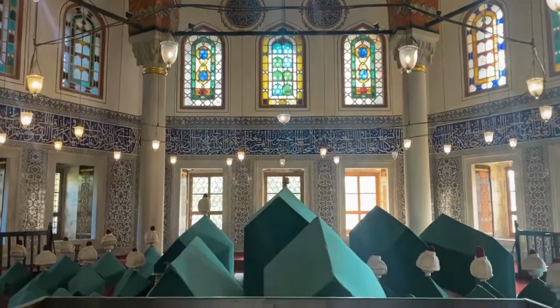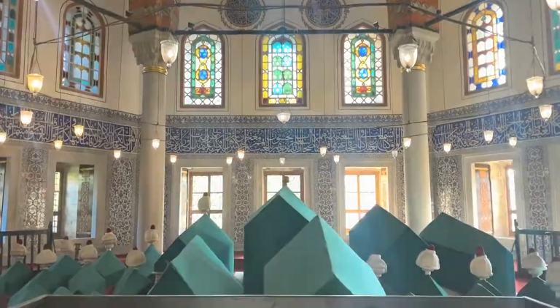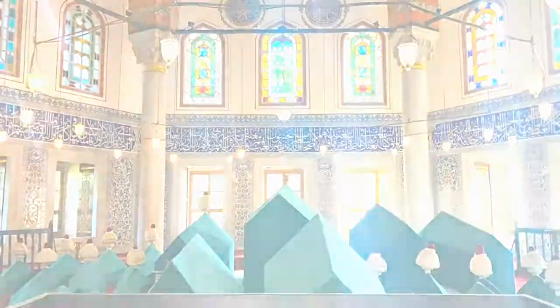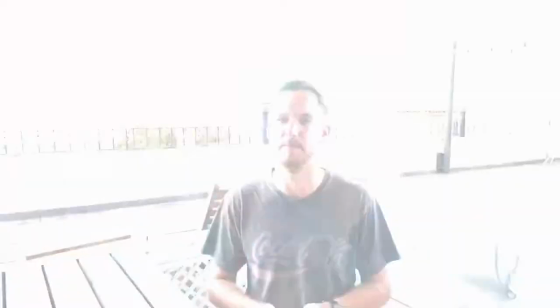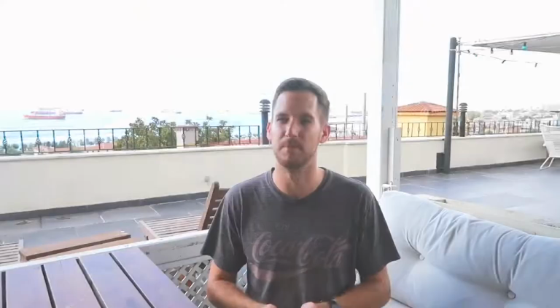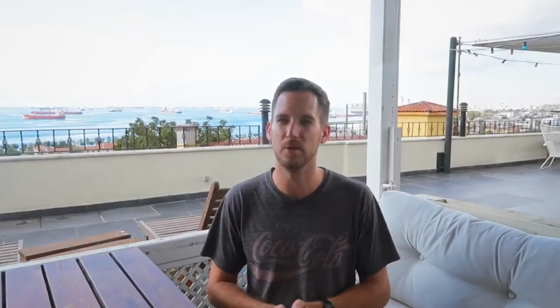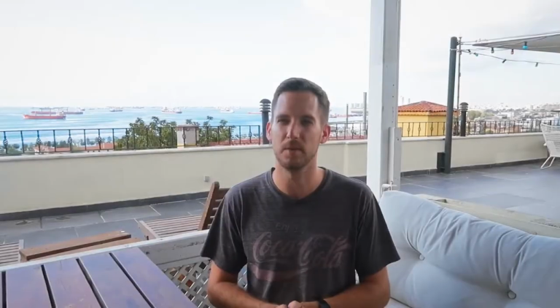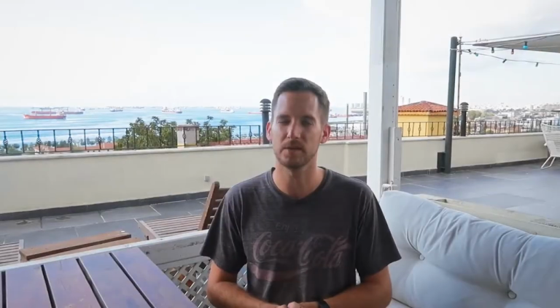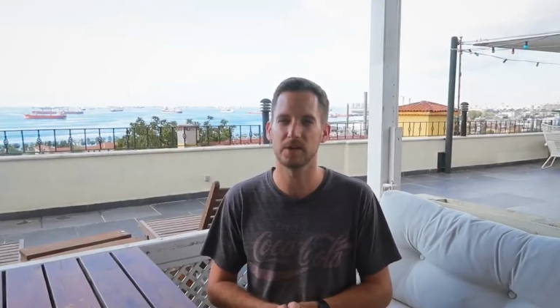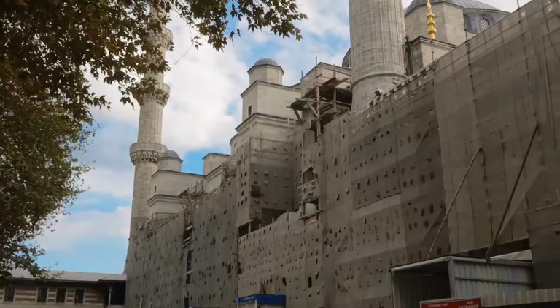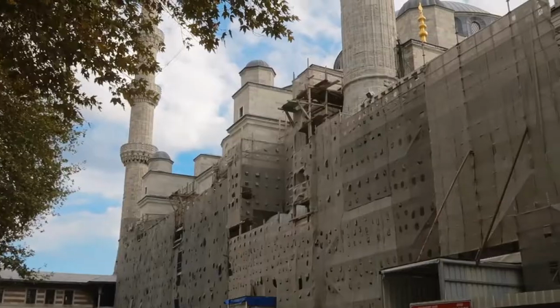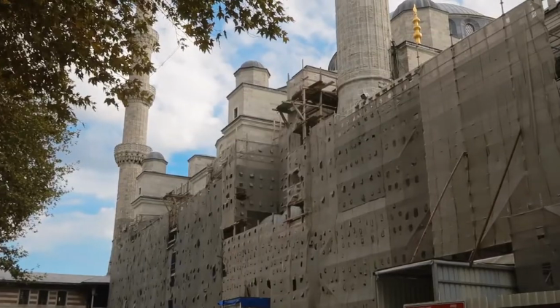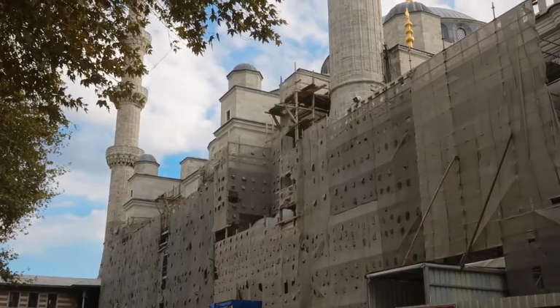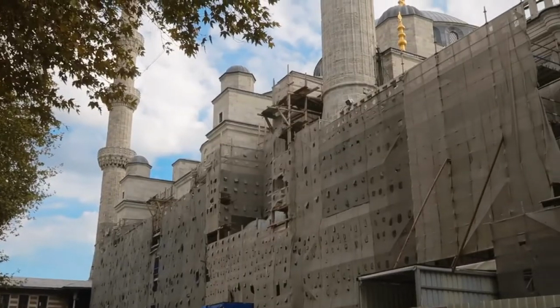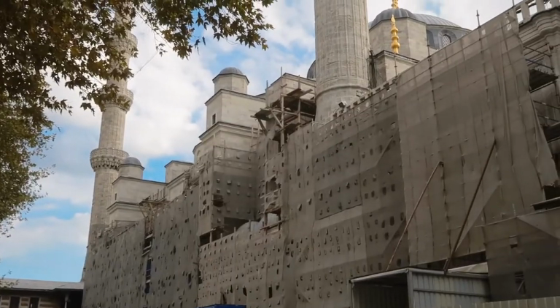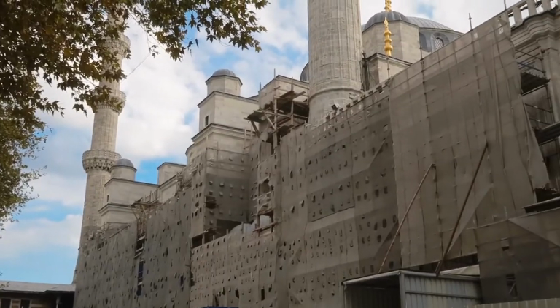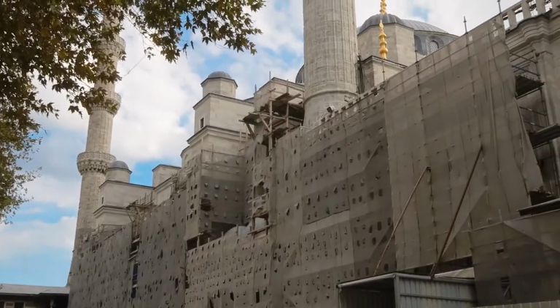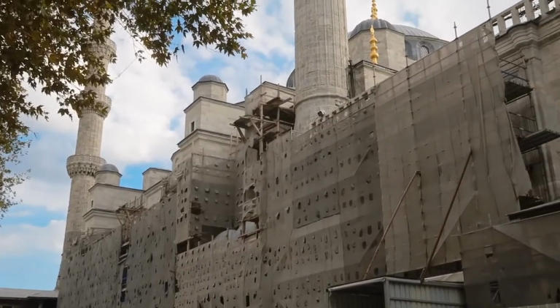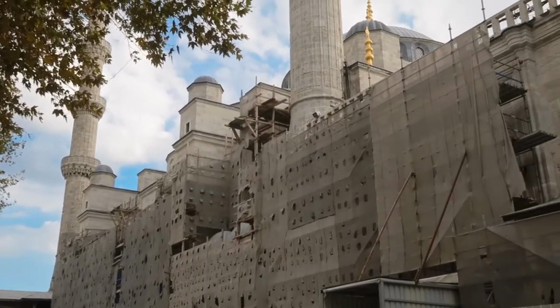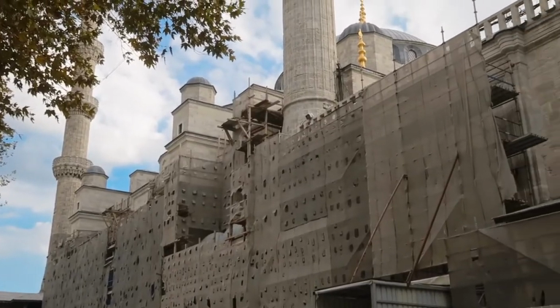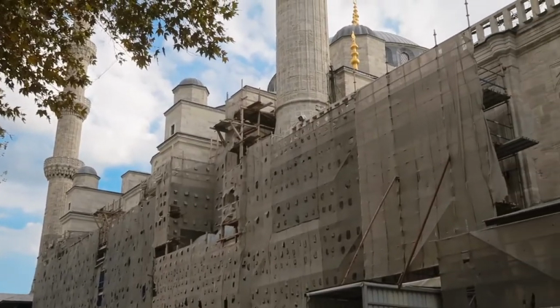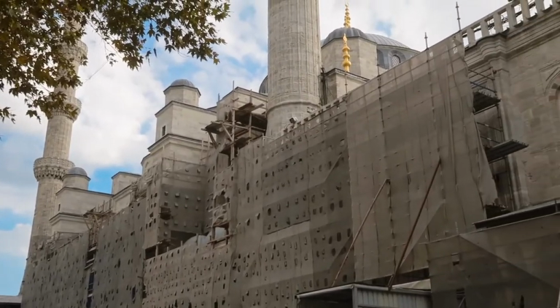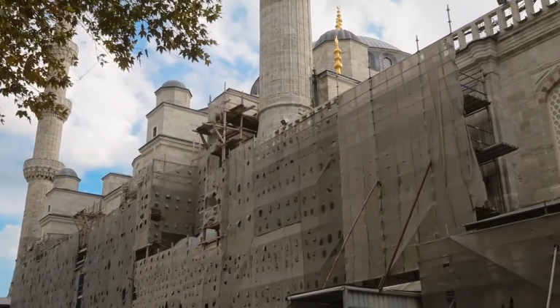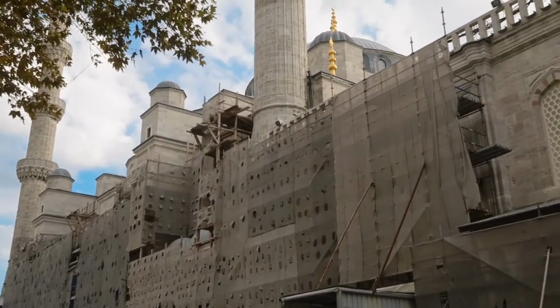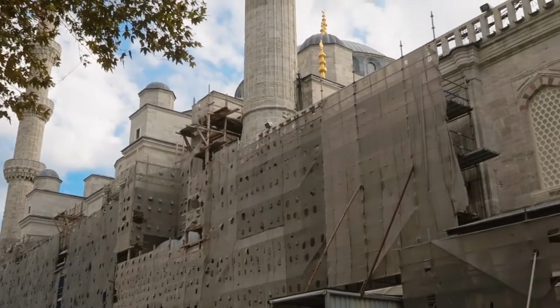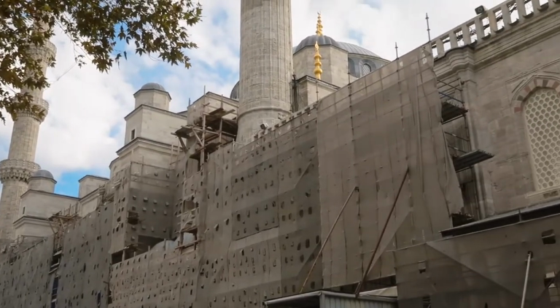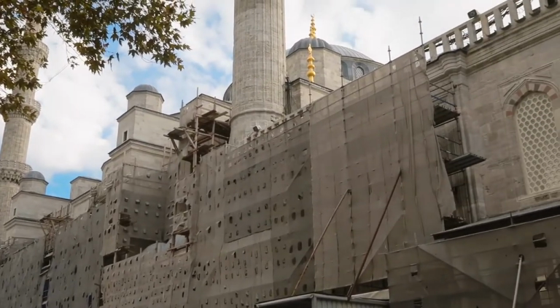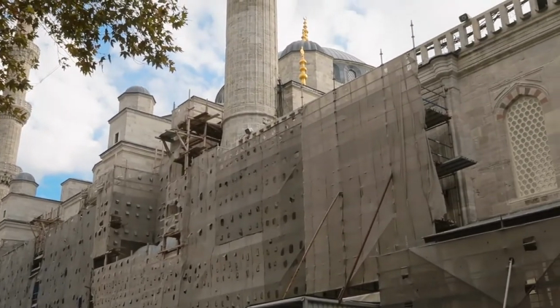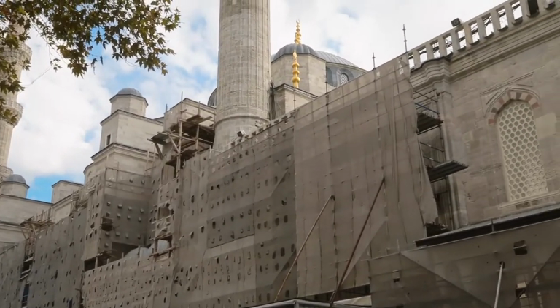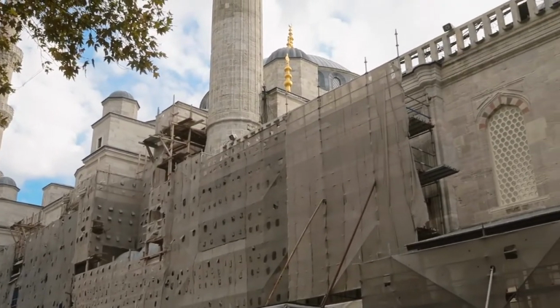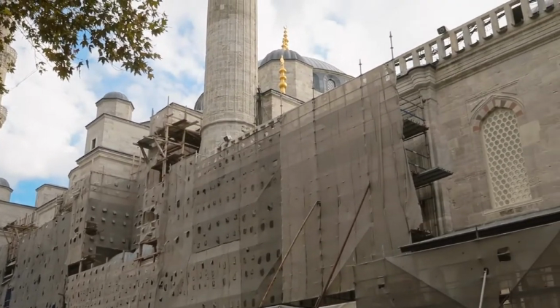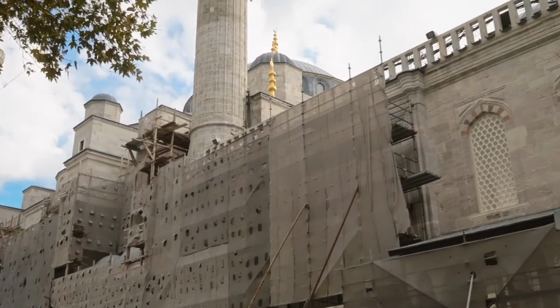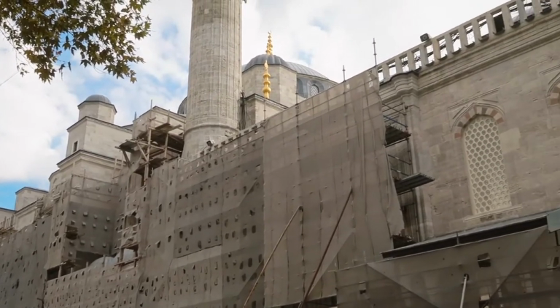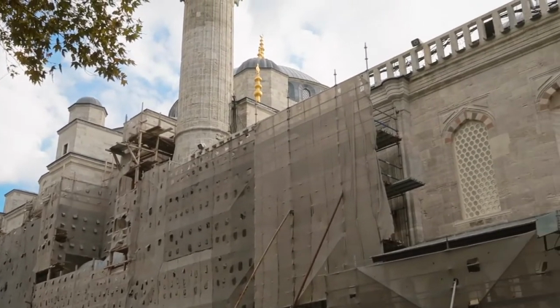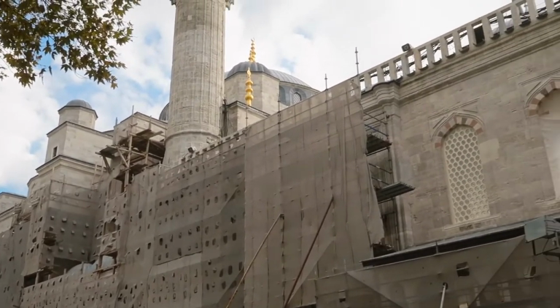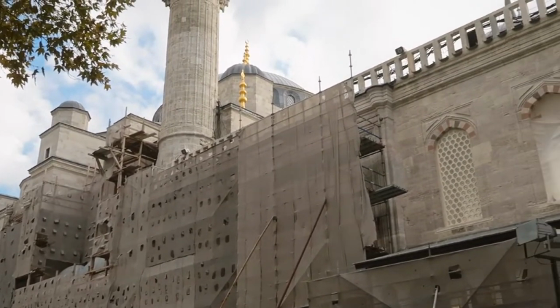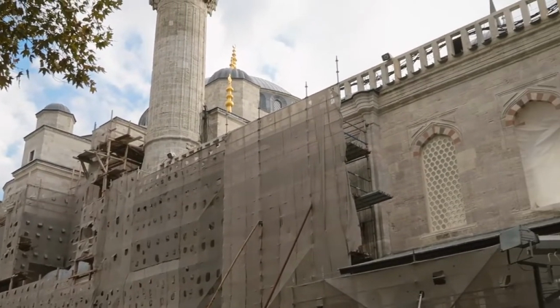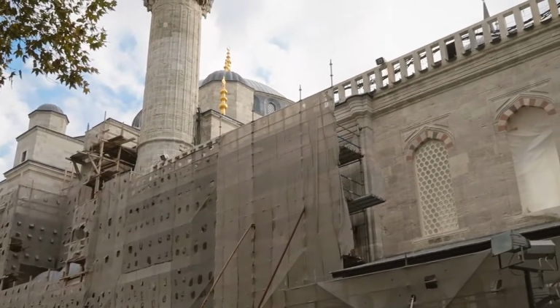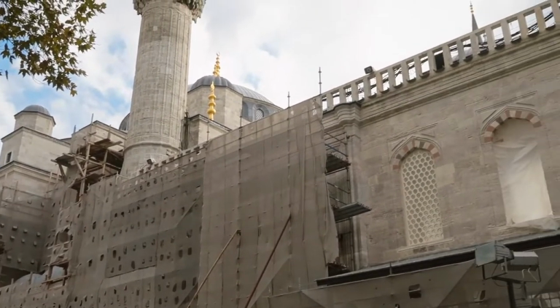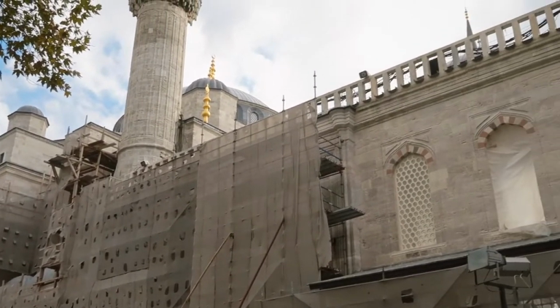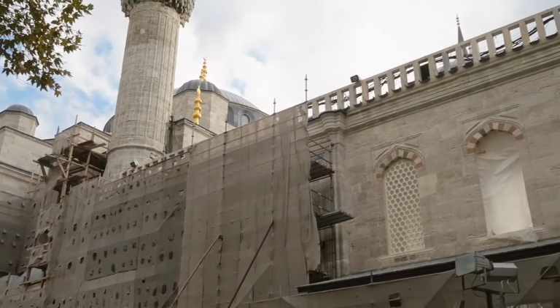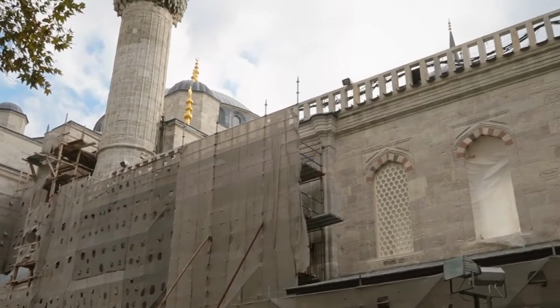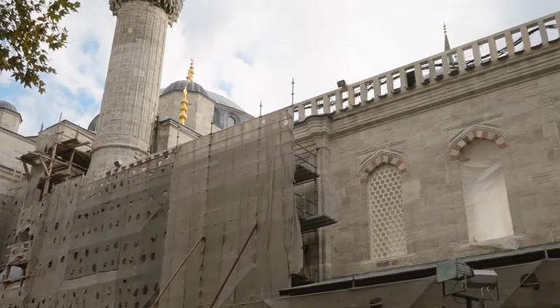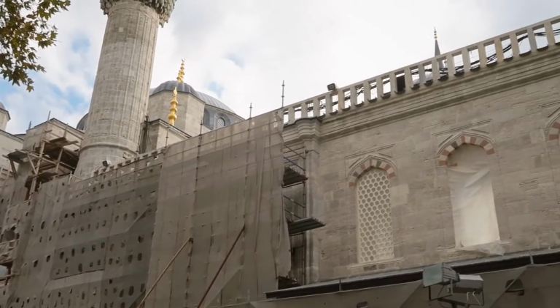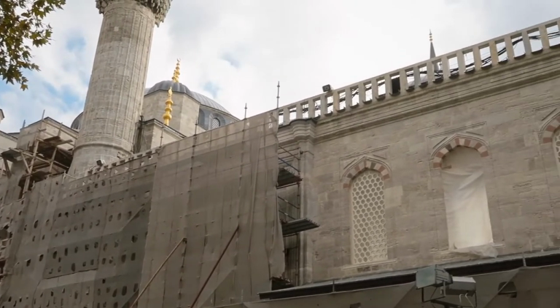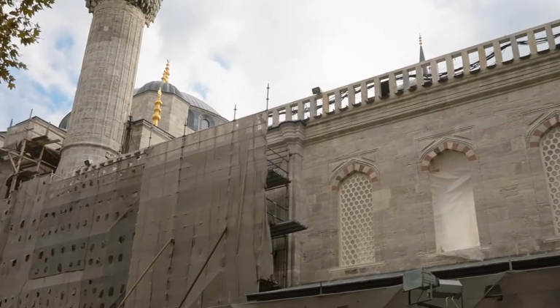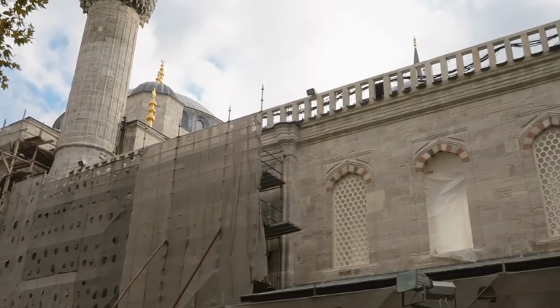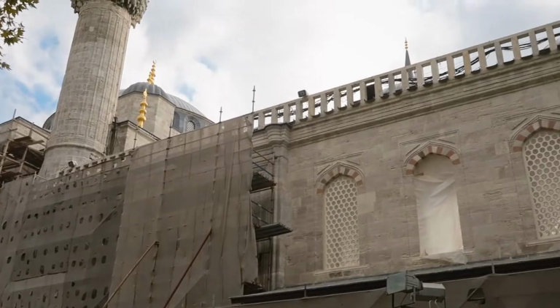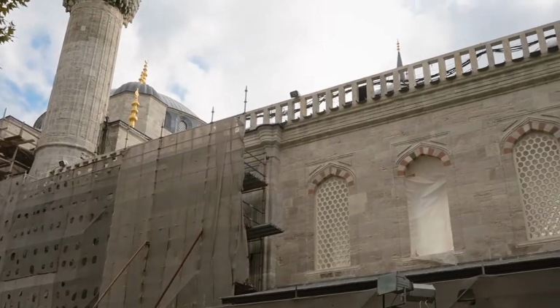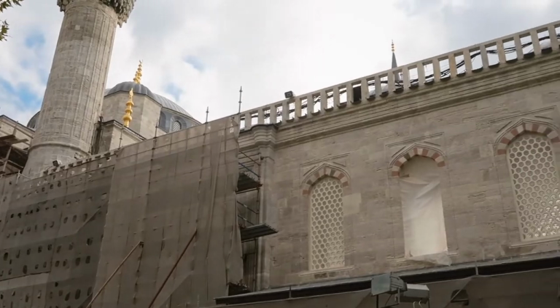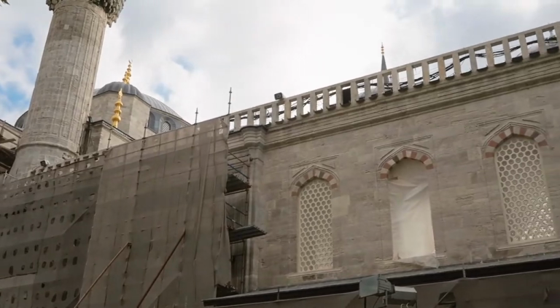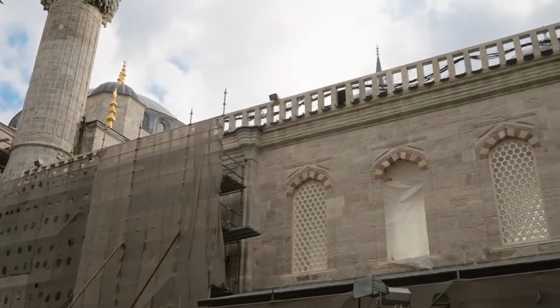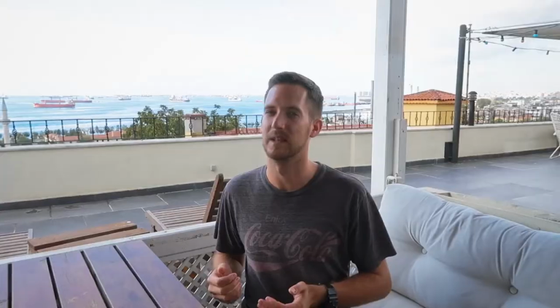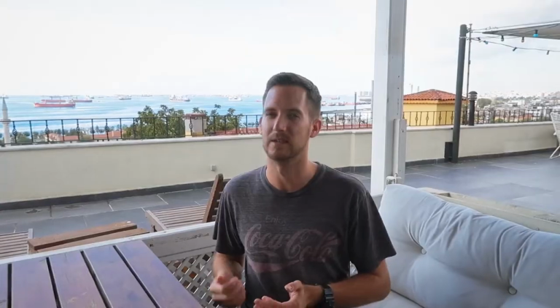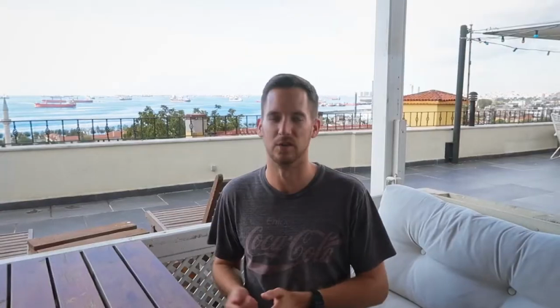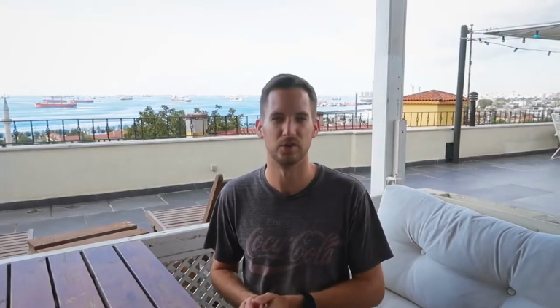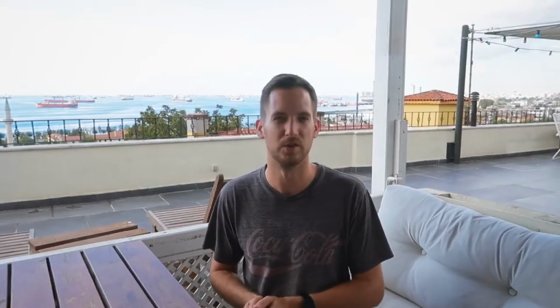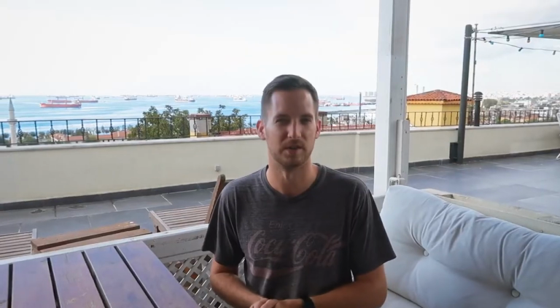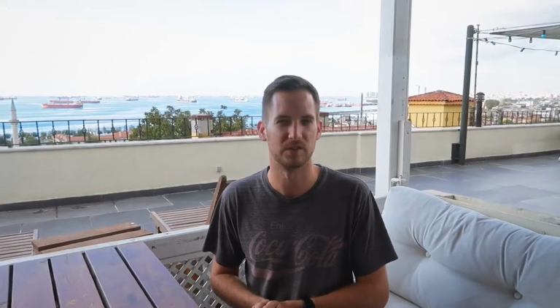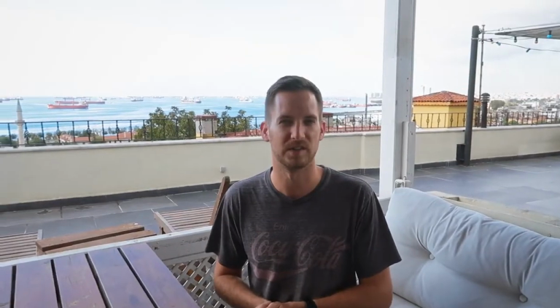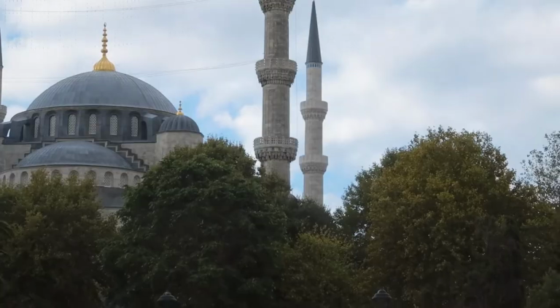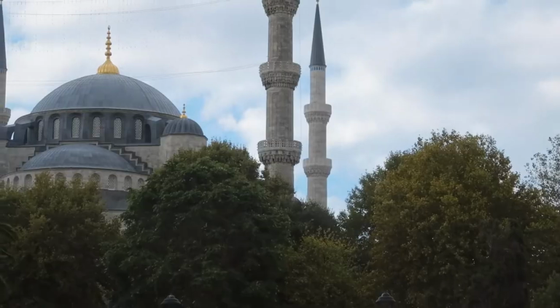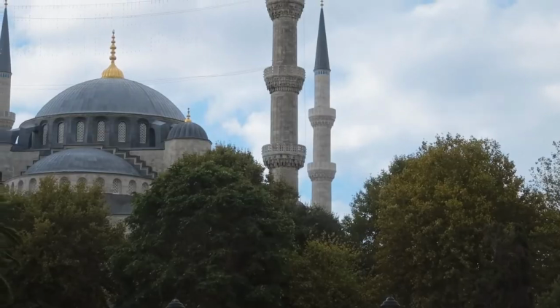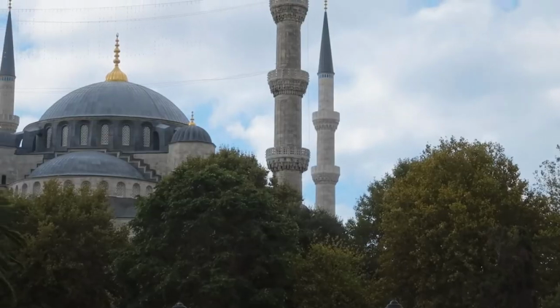The Blue Mosque is currently under reconstruction. You can see a little bit from the outside but there's not too much to see there.